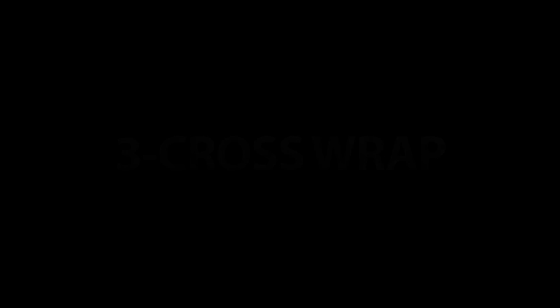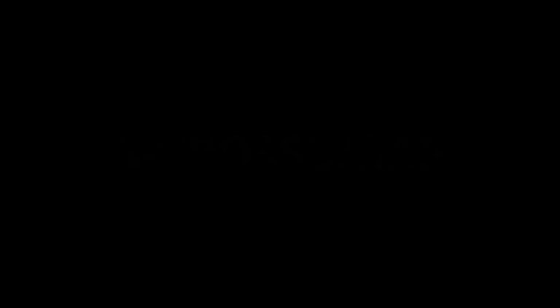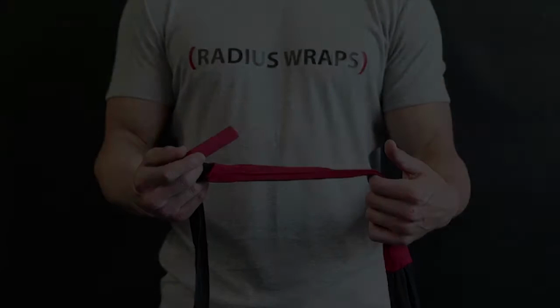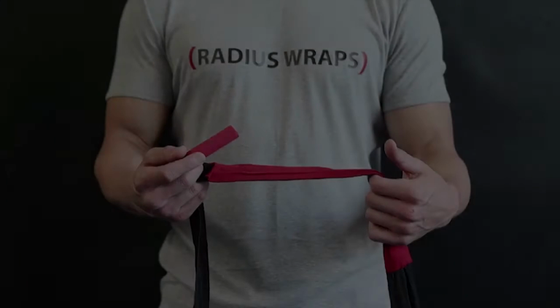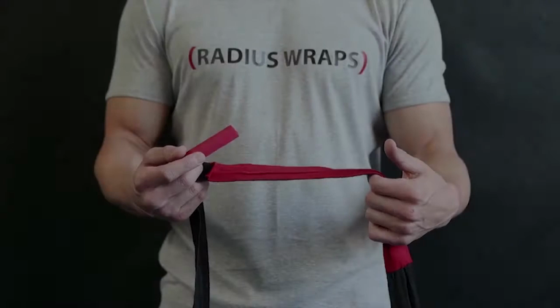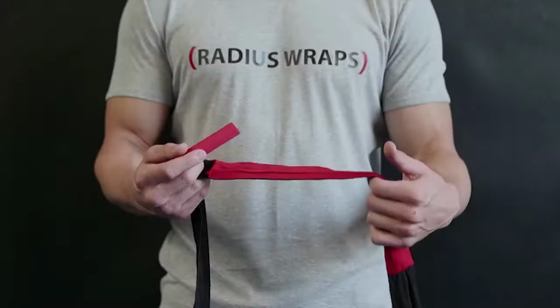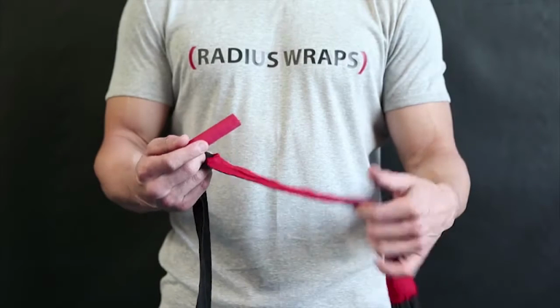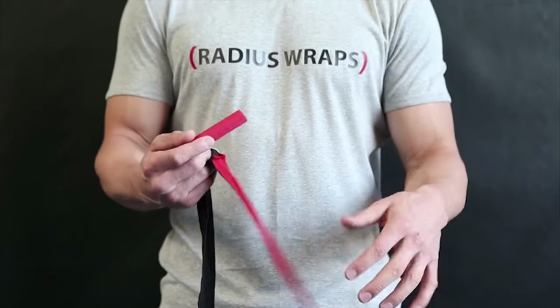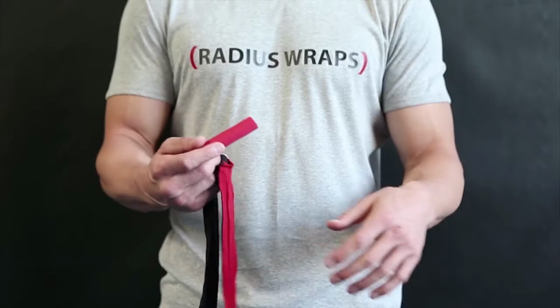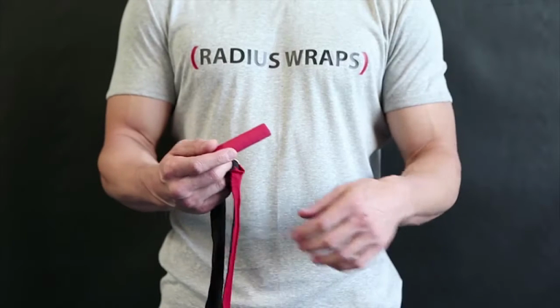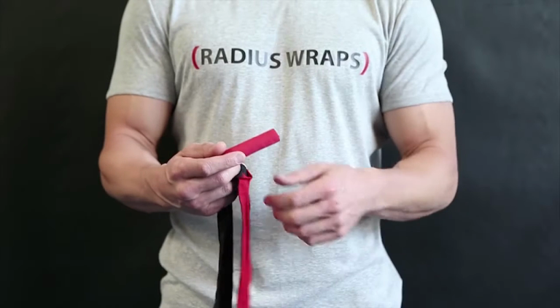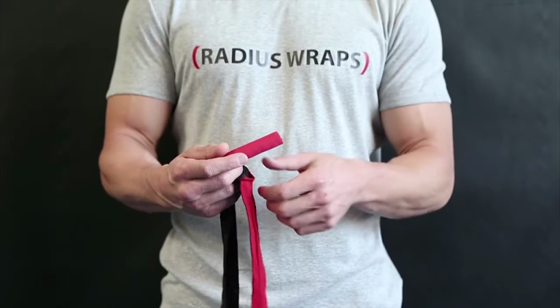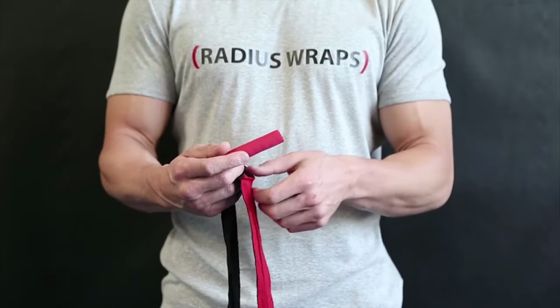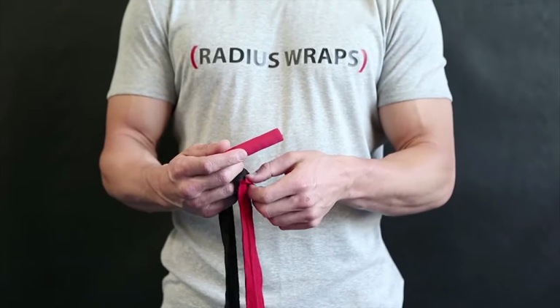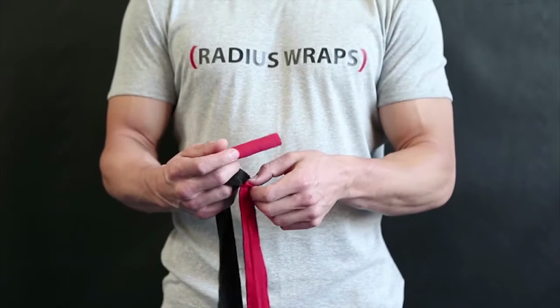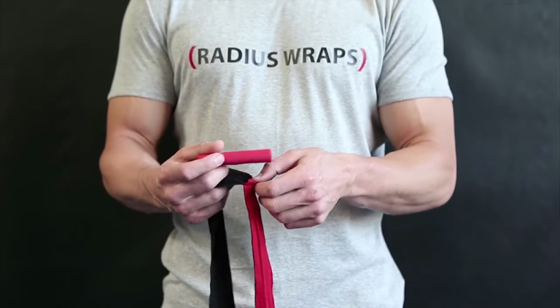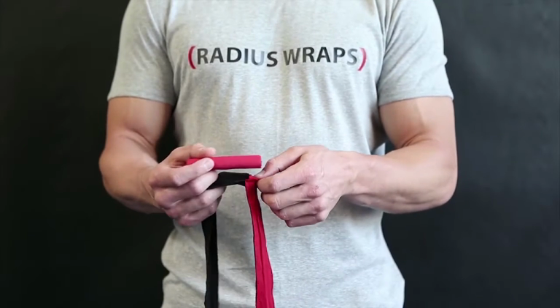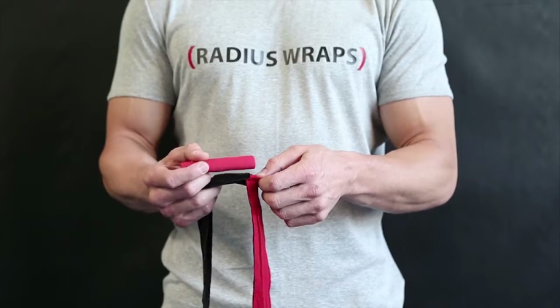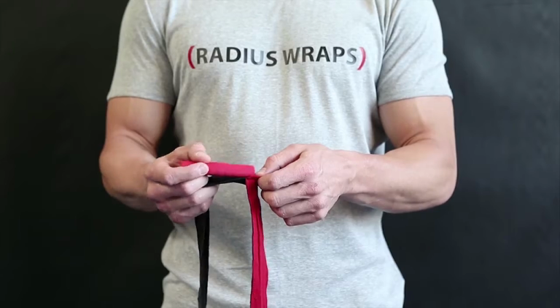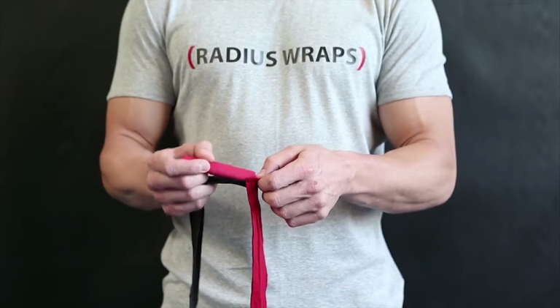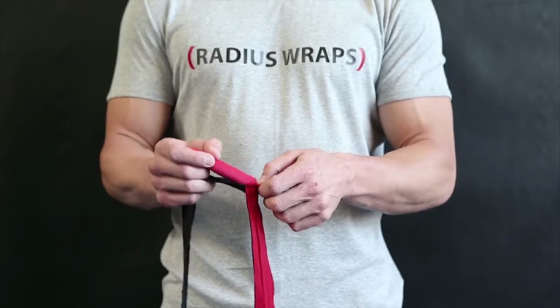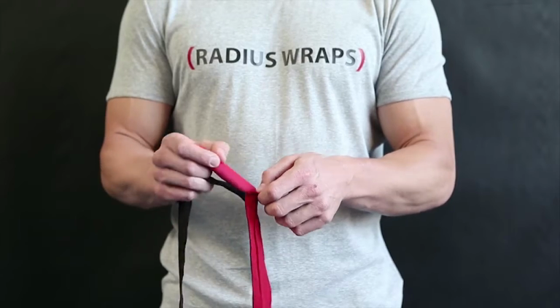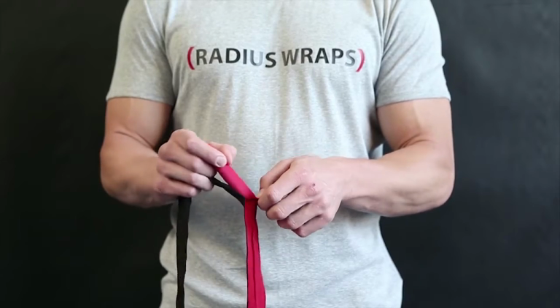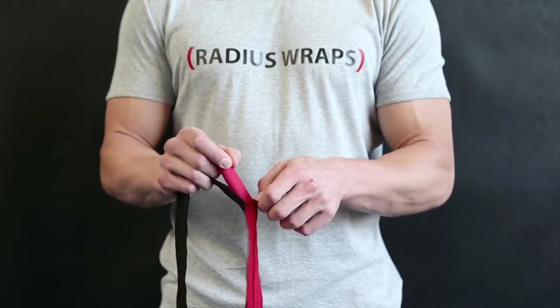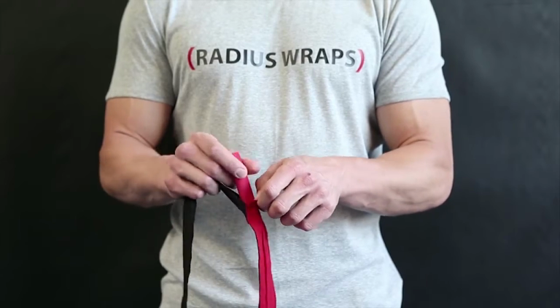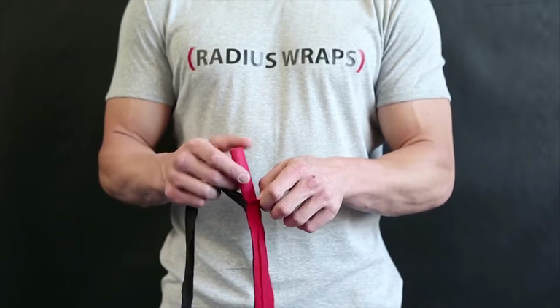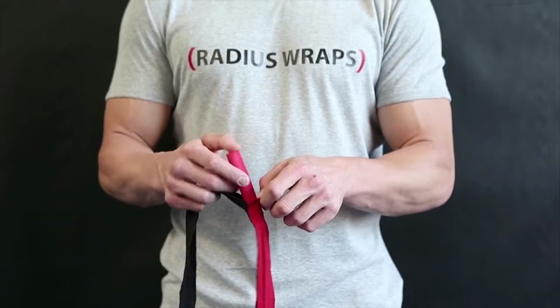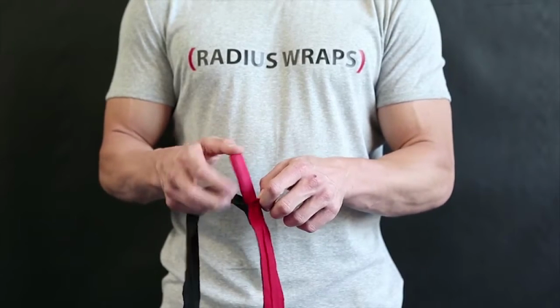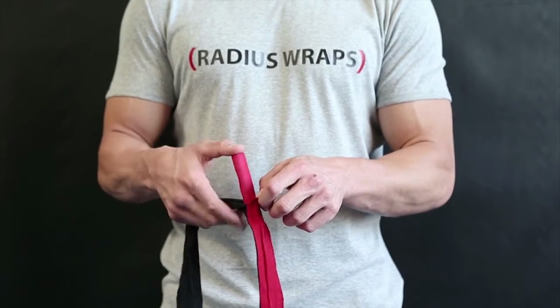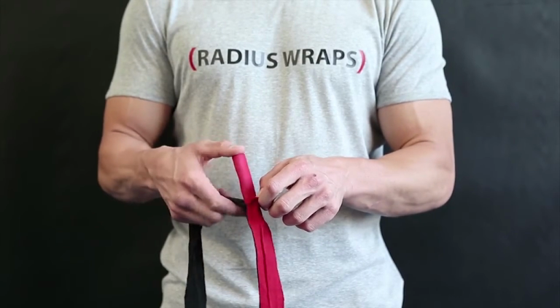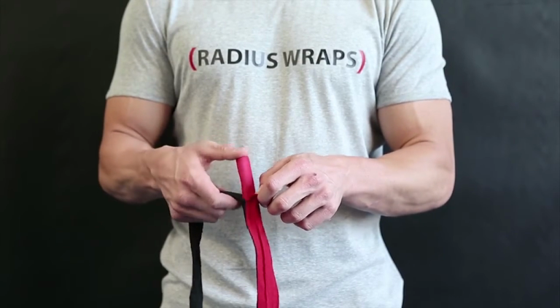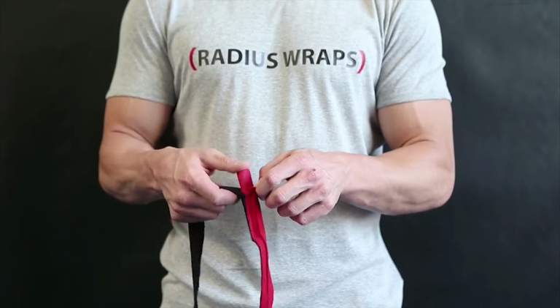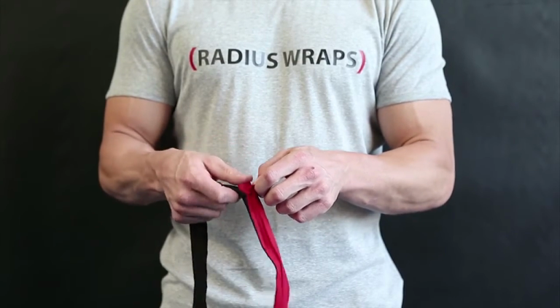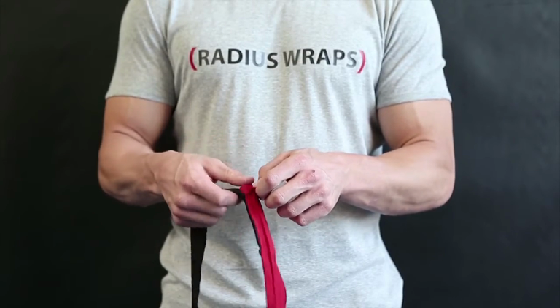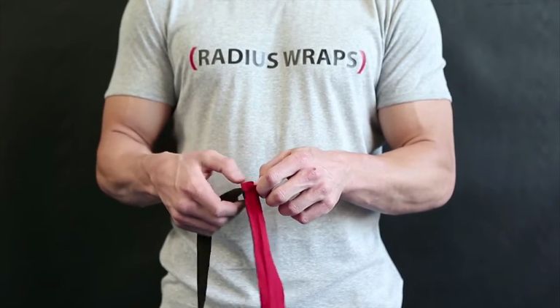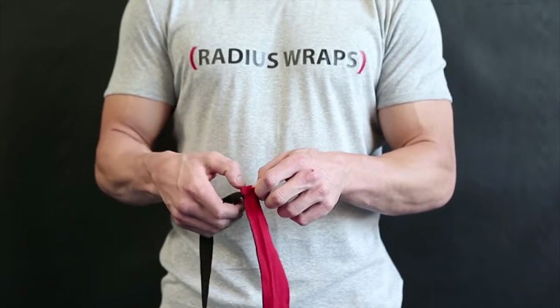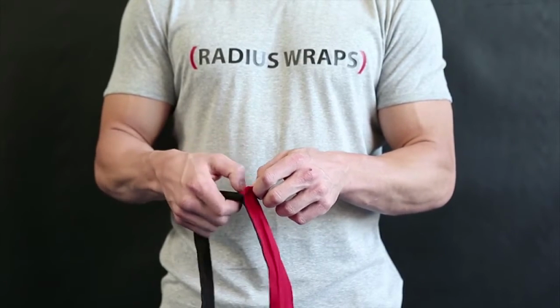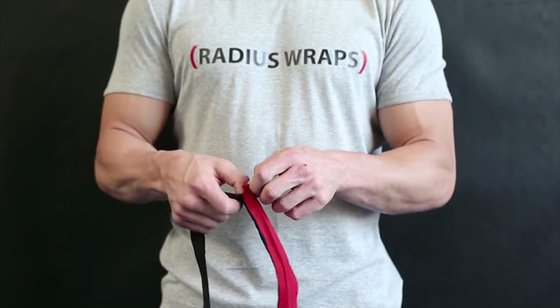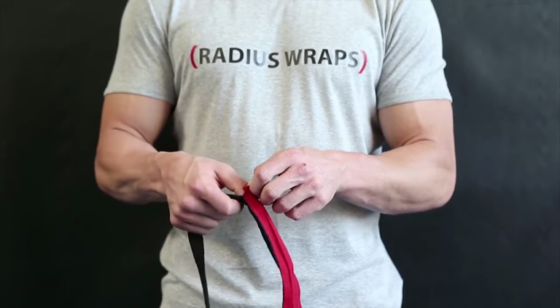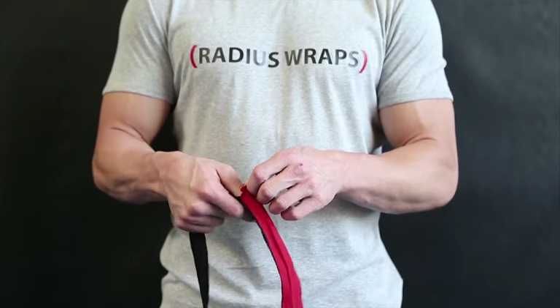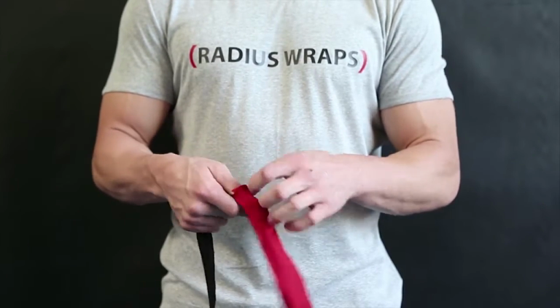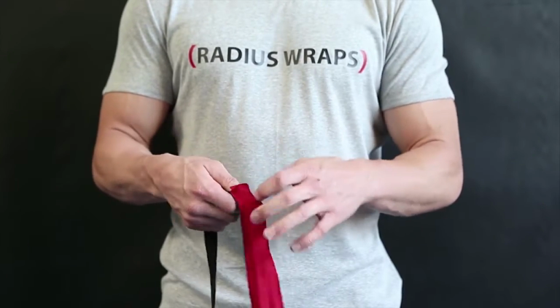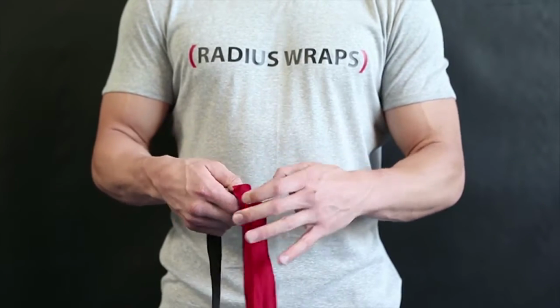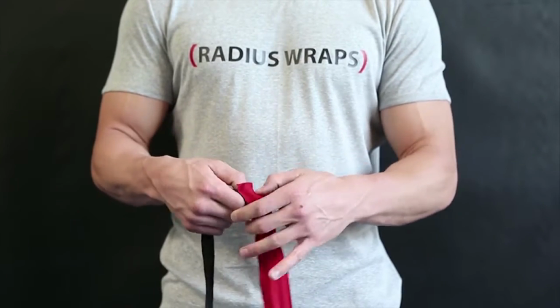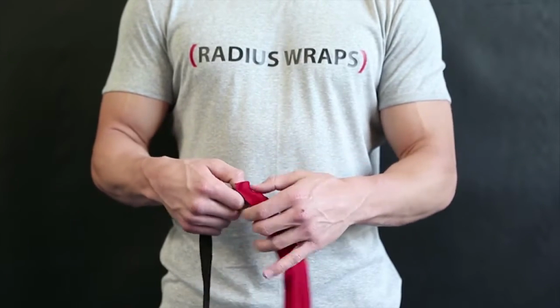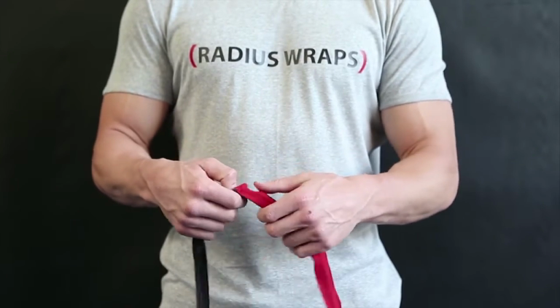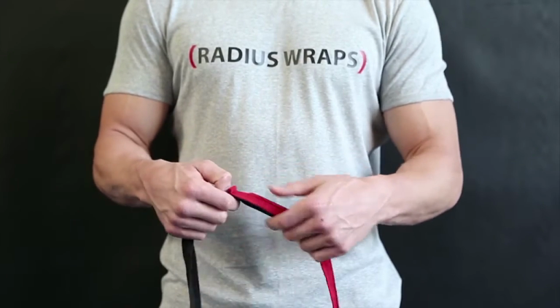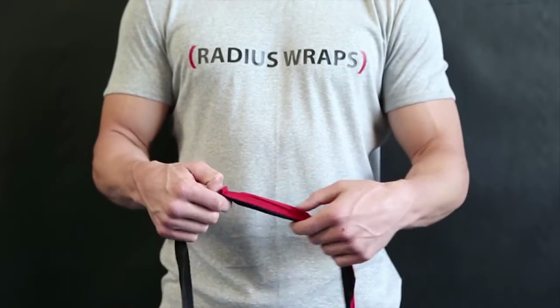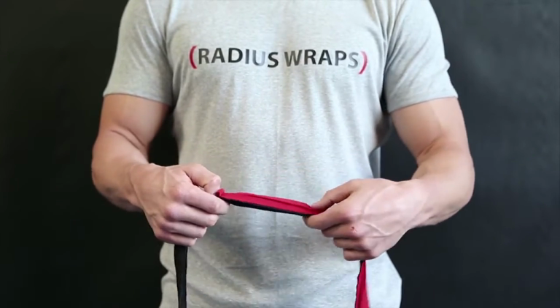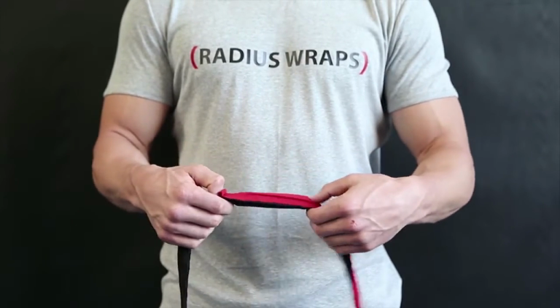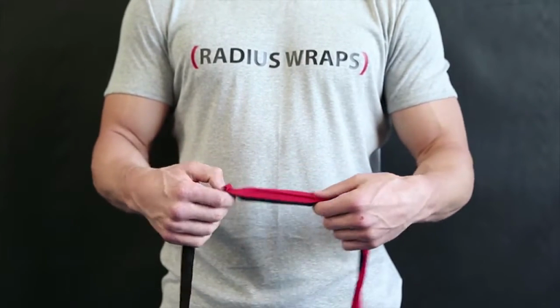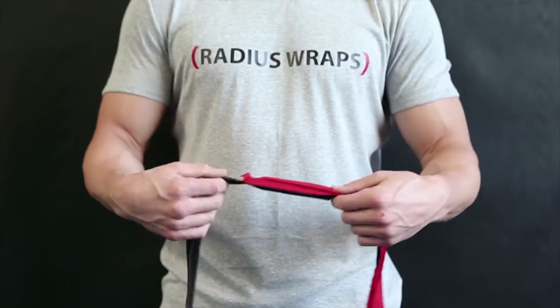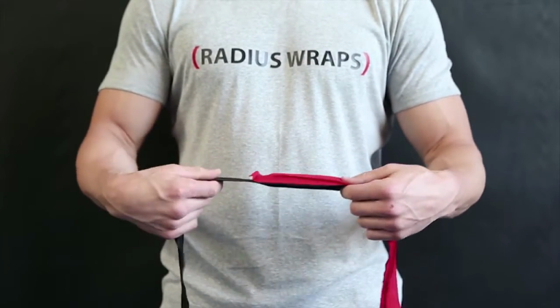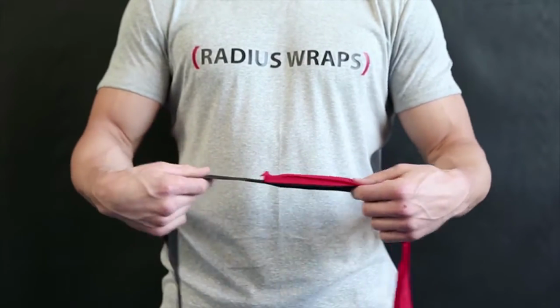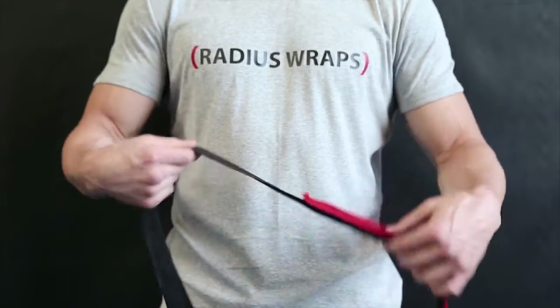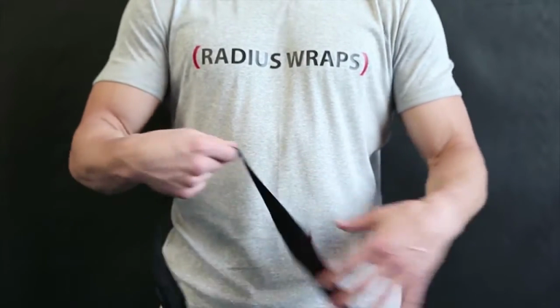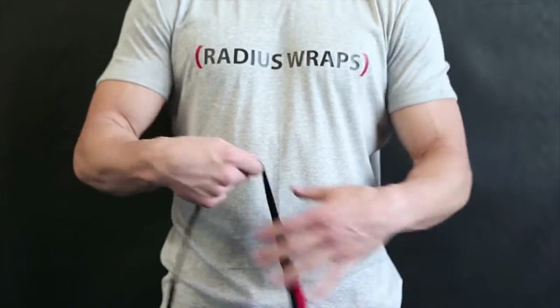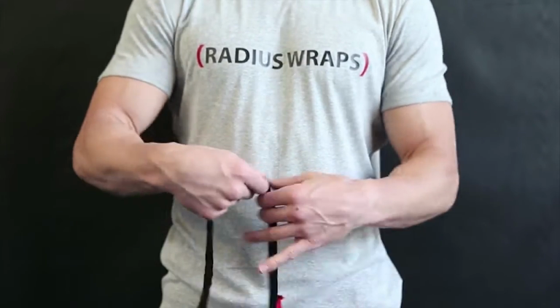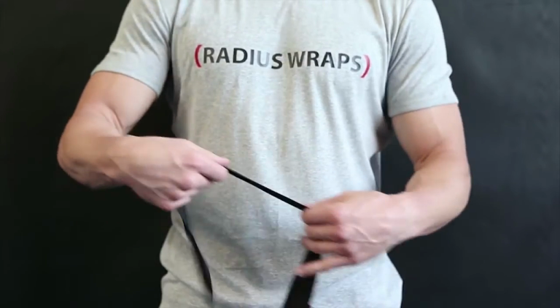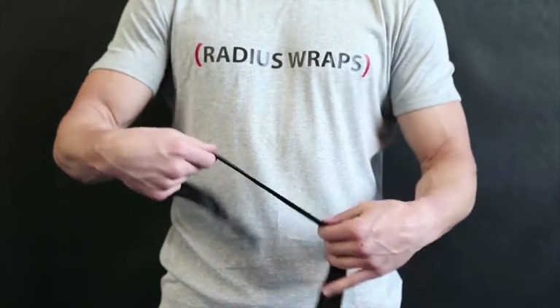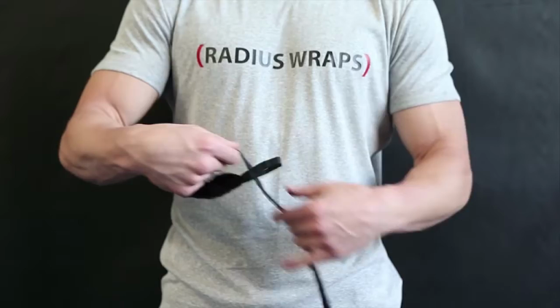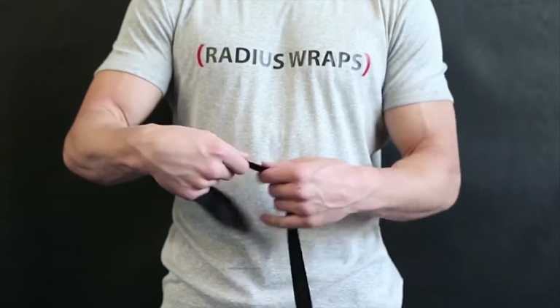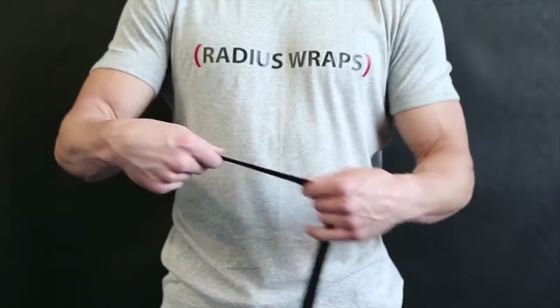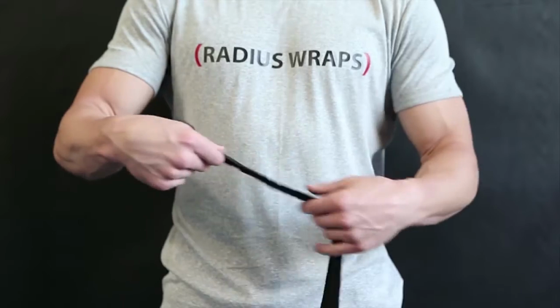Begin by inserting the radius roll into the pocket on the wrap. Make sure to trim the roll to the width of your knuckles before starting.